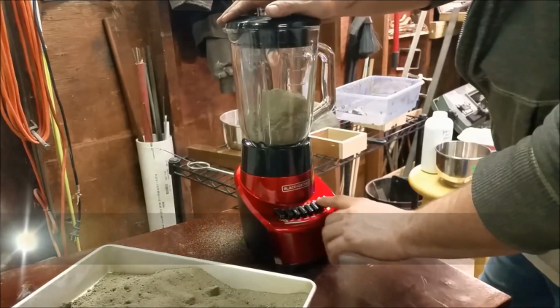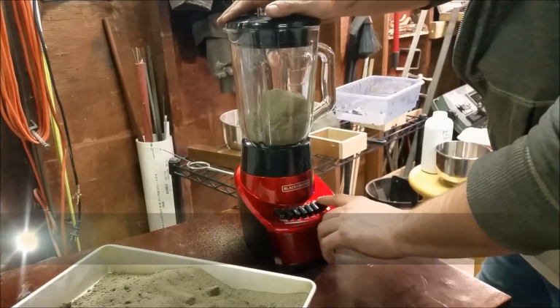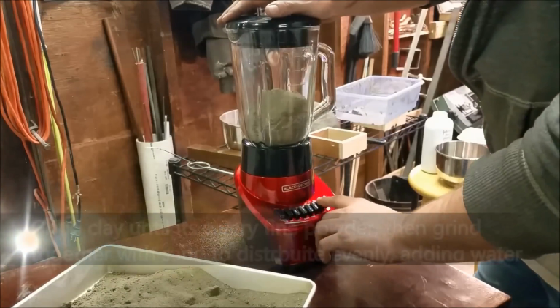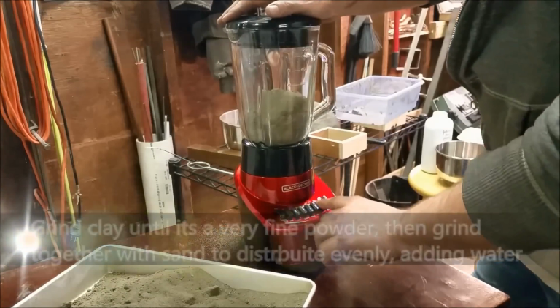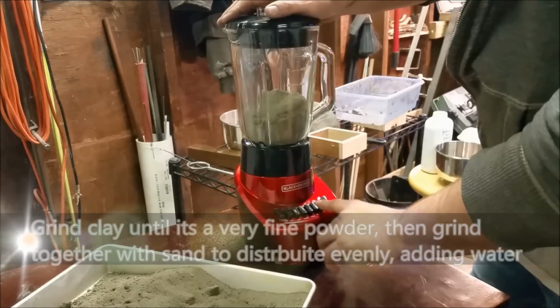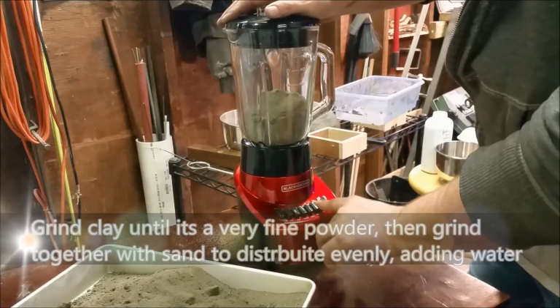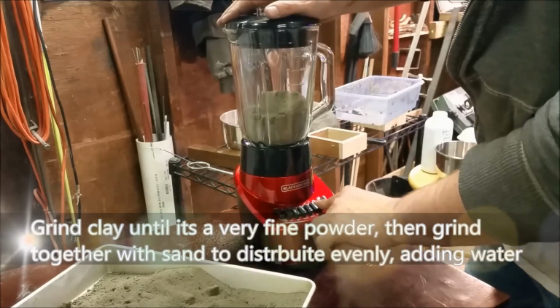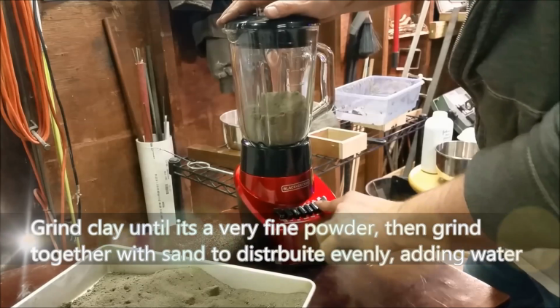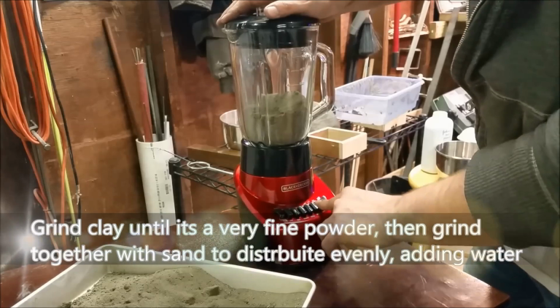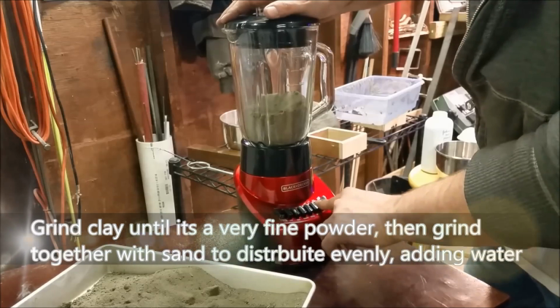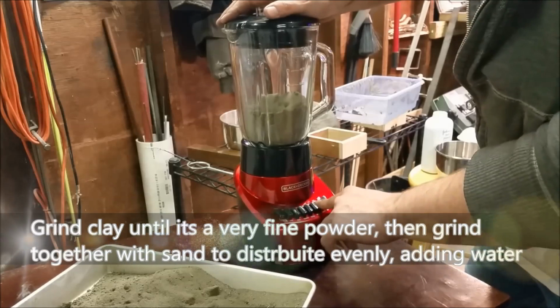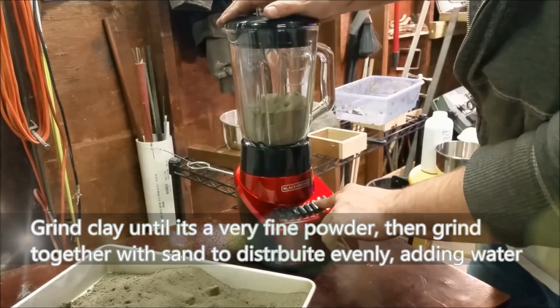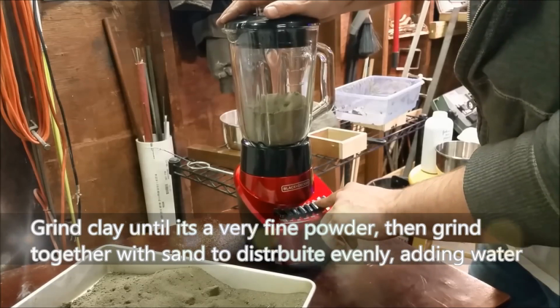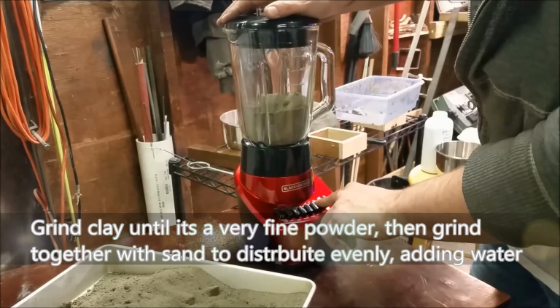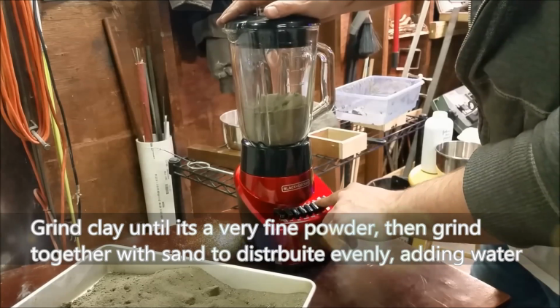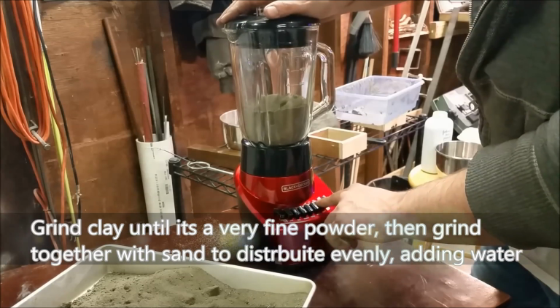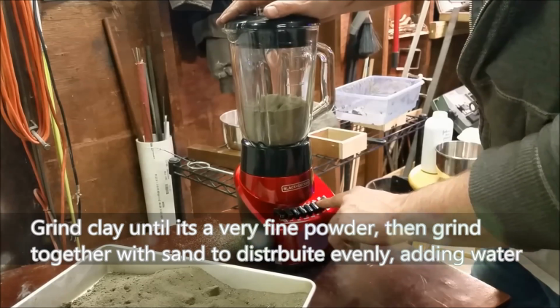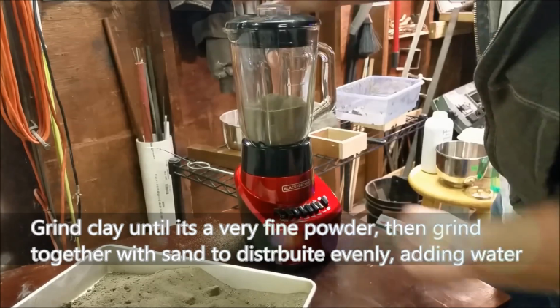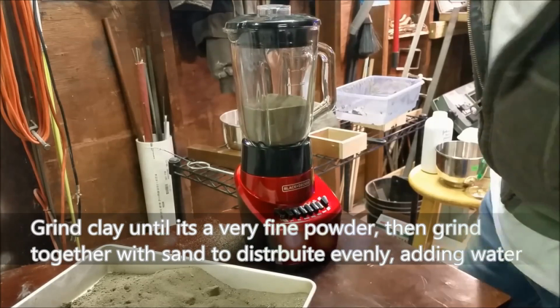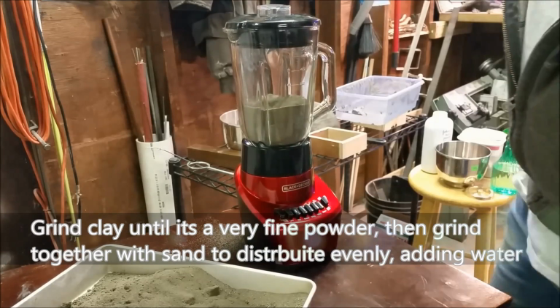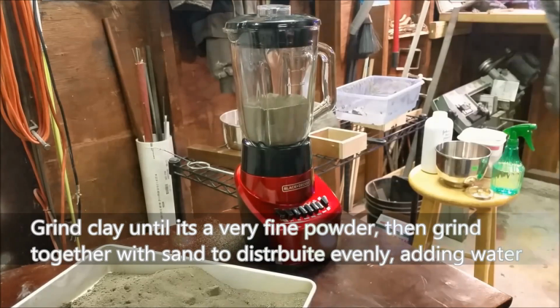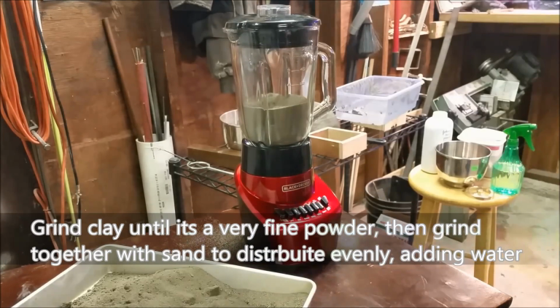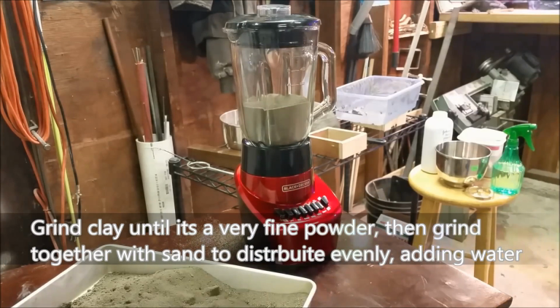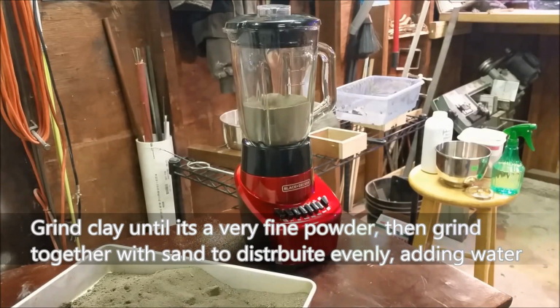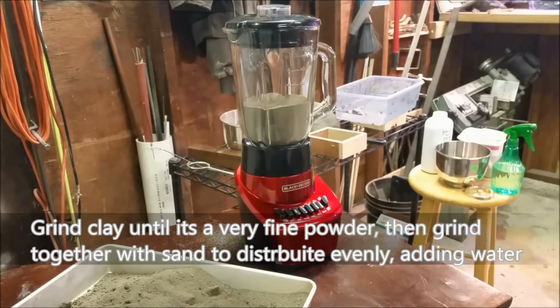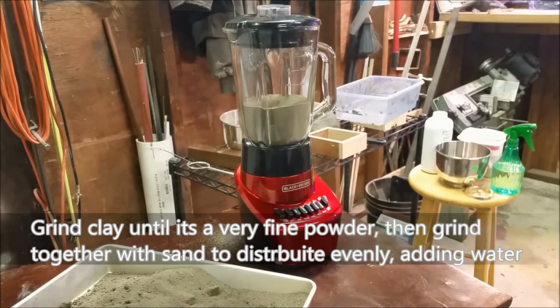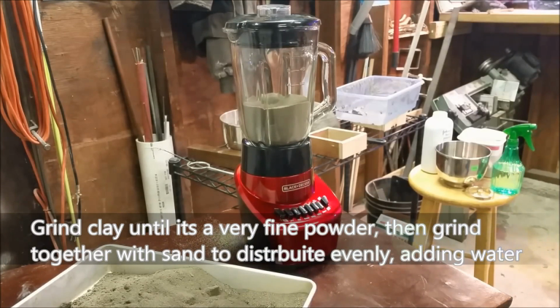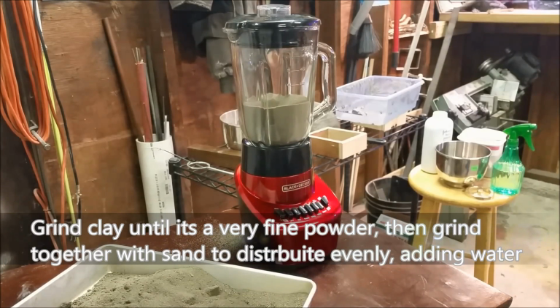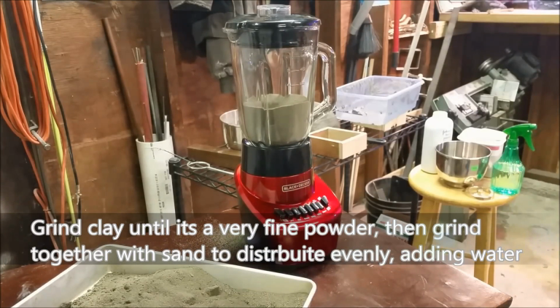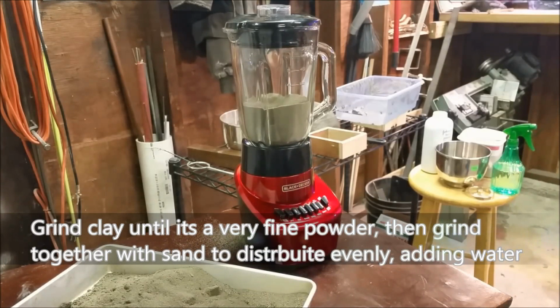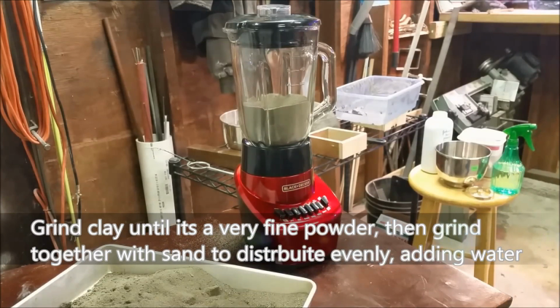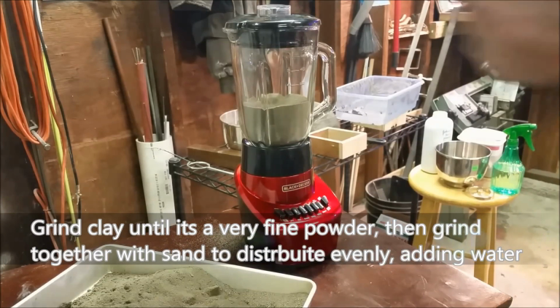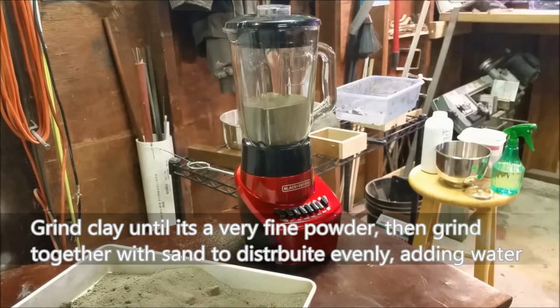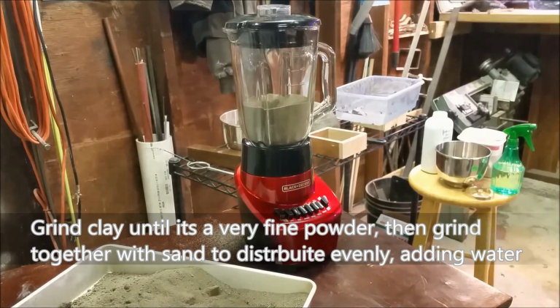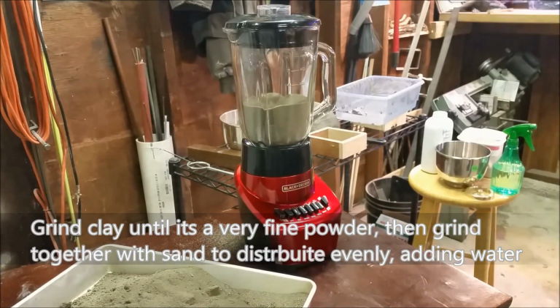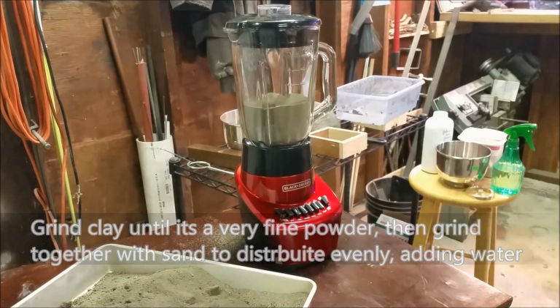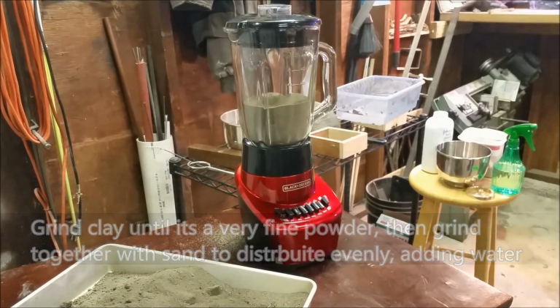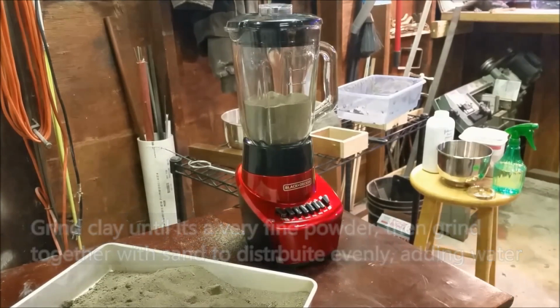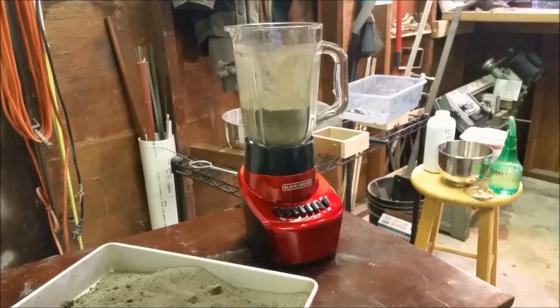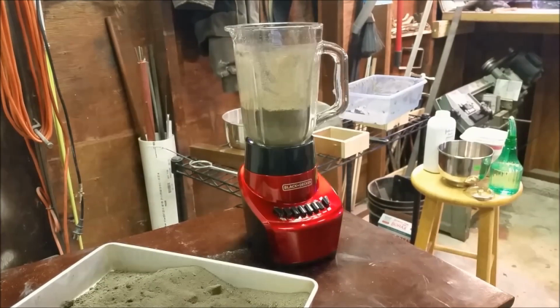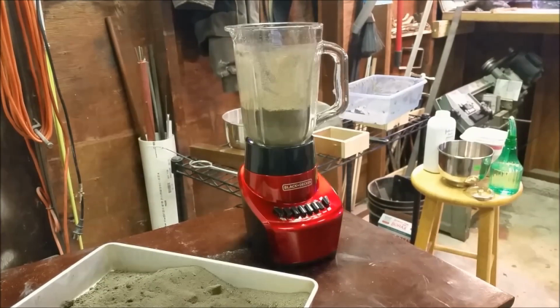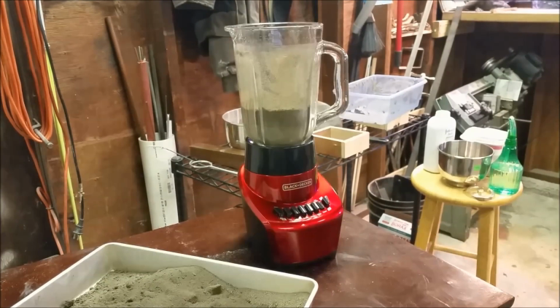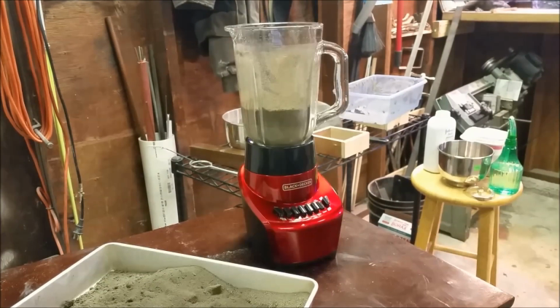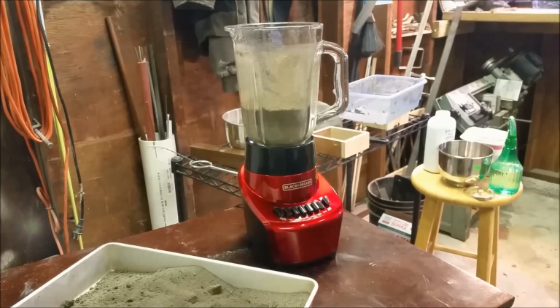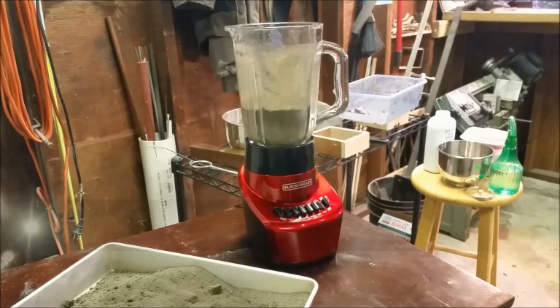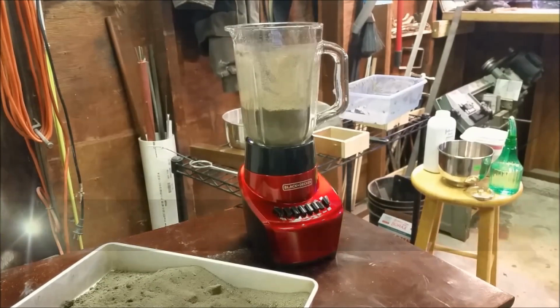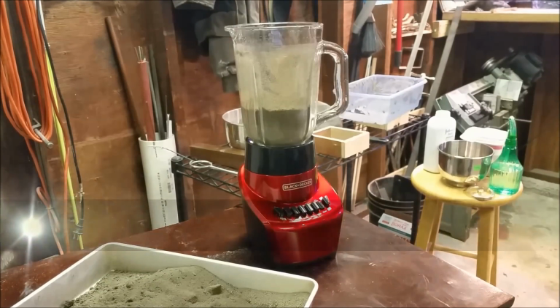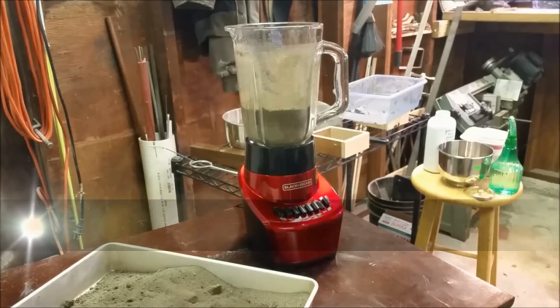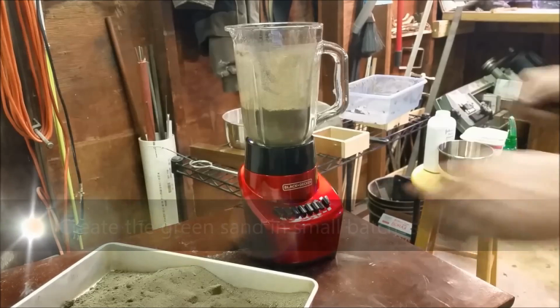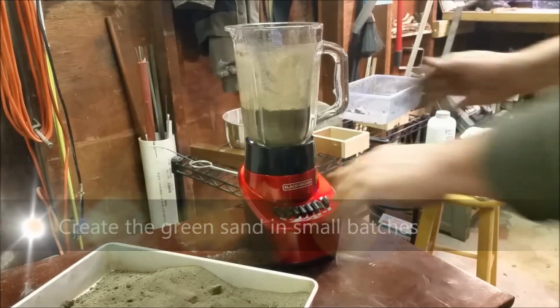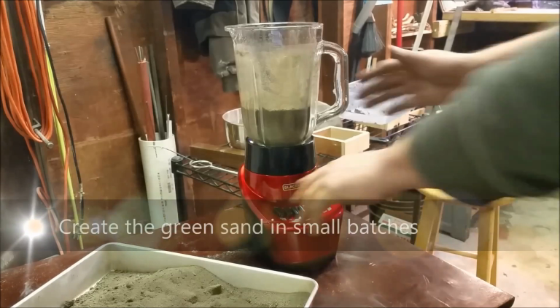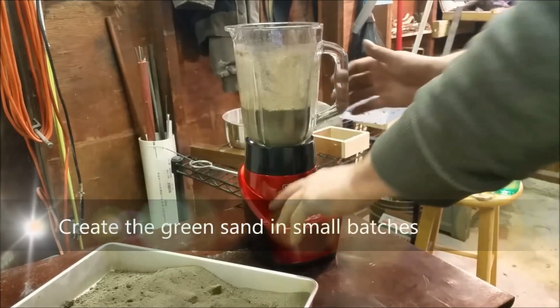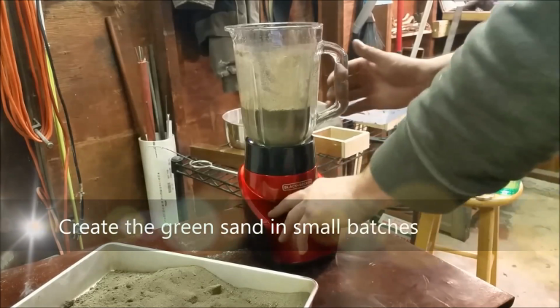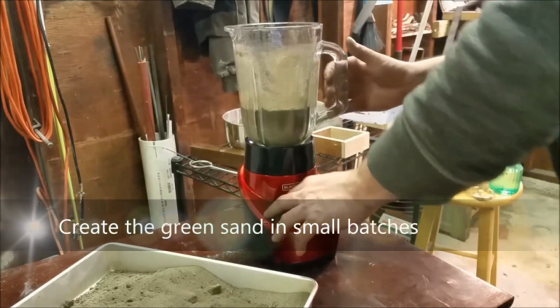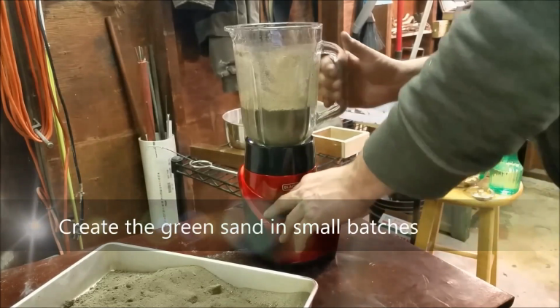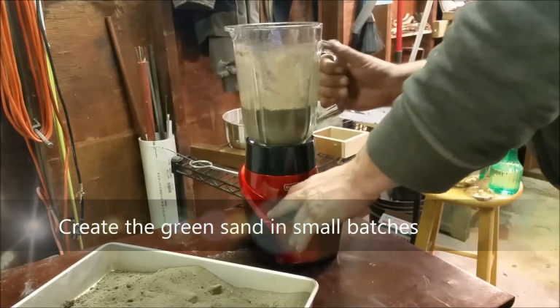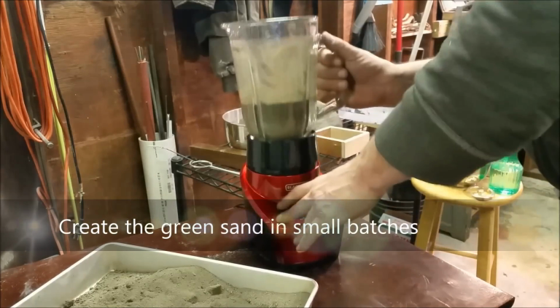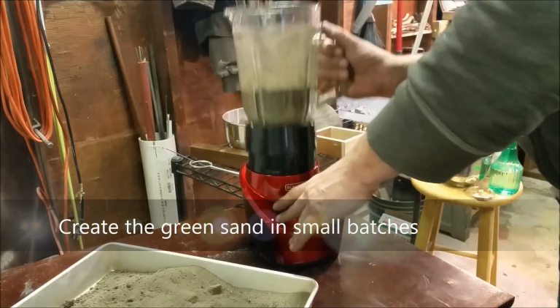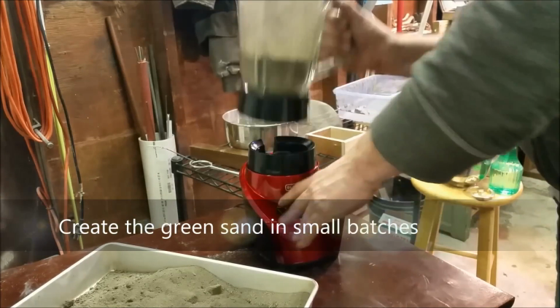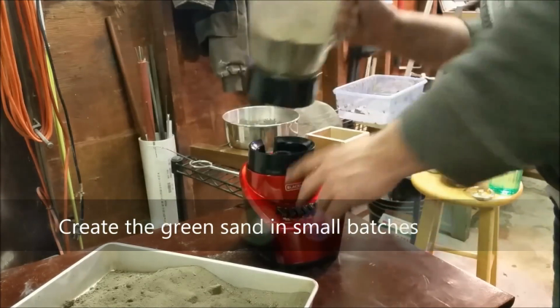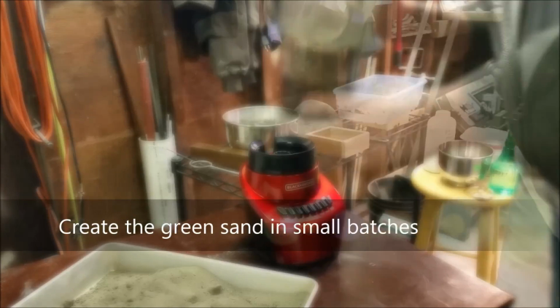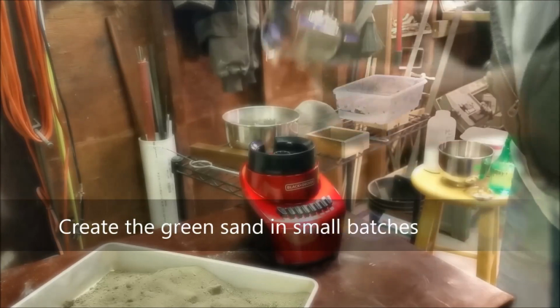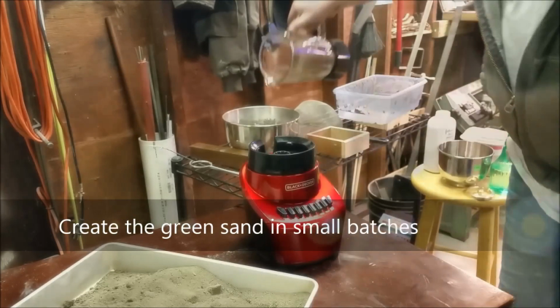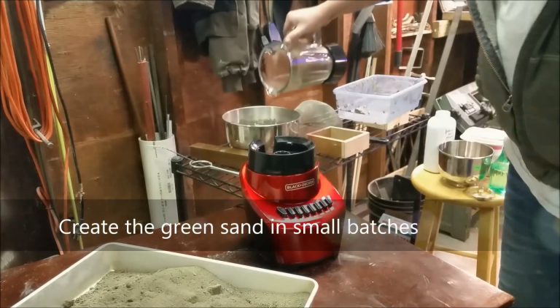To do this grinding I'm using a Walmart blender. To keep from burning your blender up, make sure to do this in small batches.